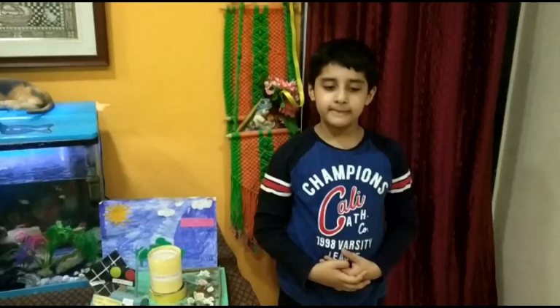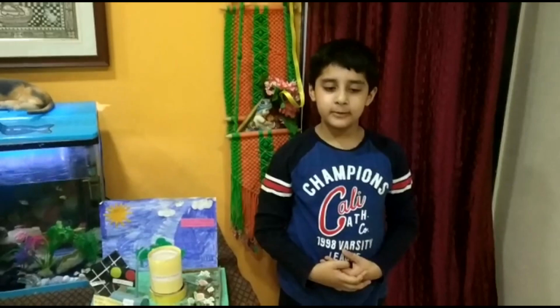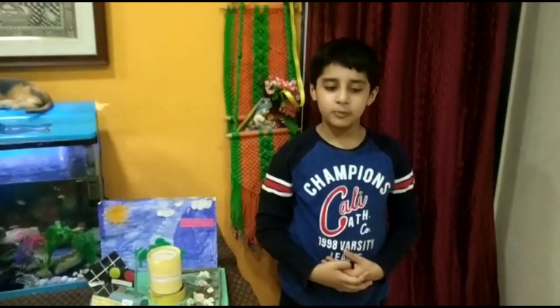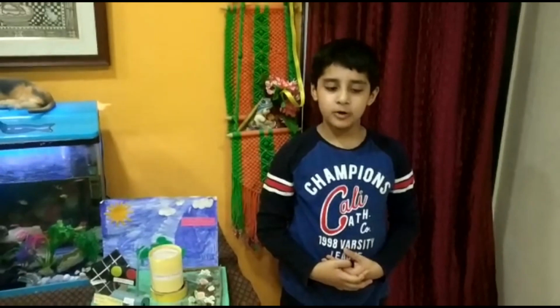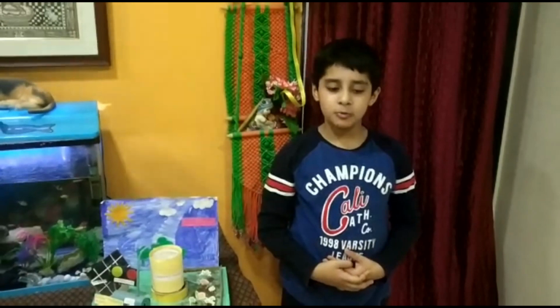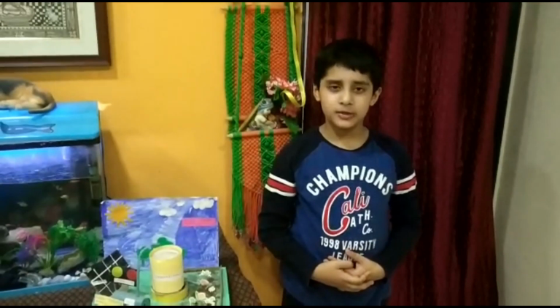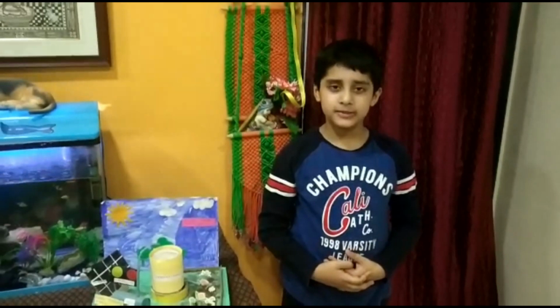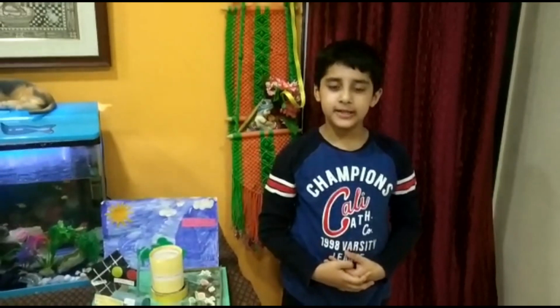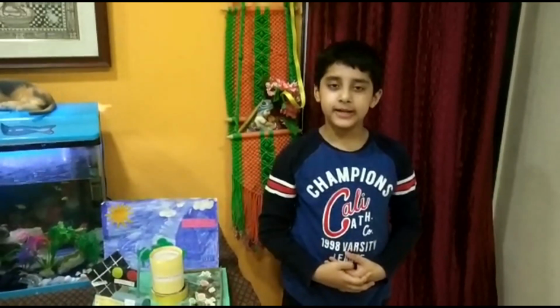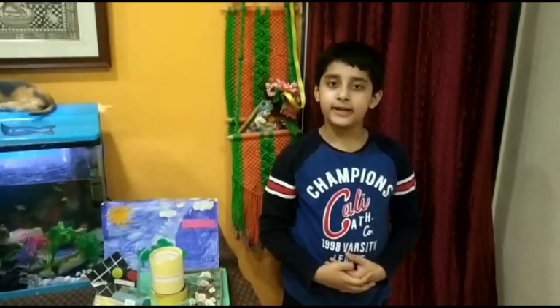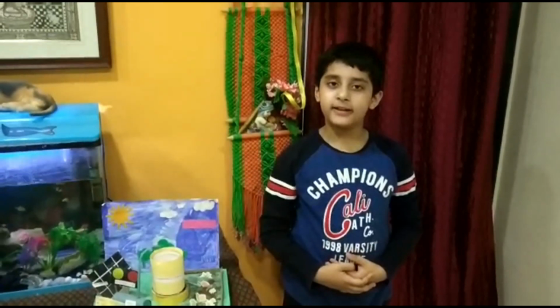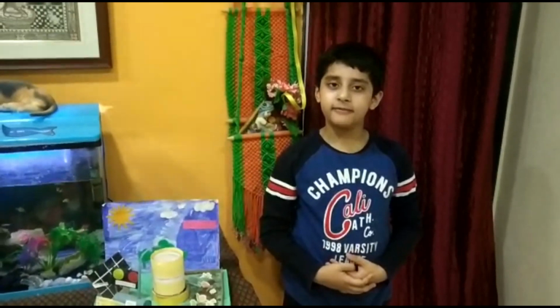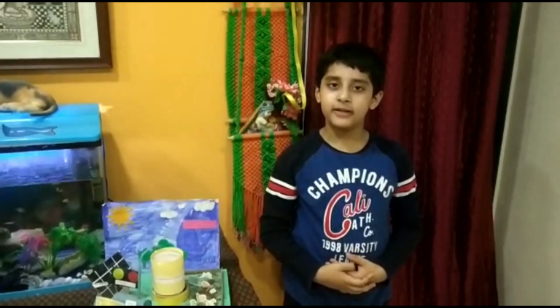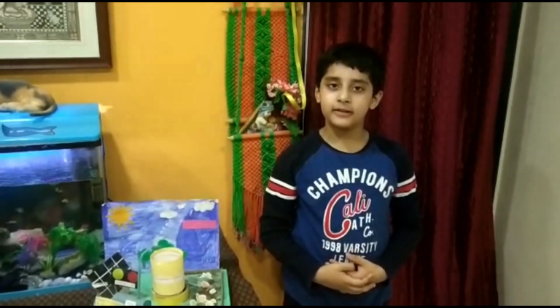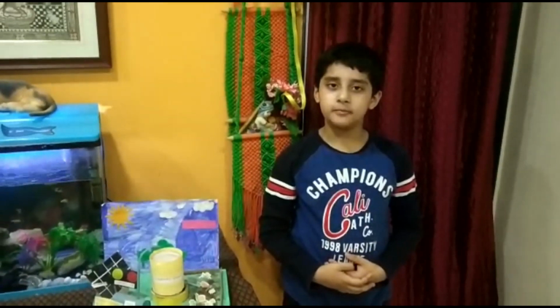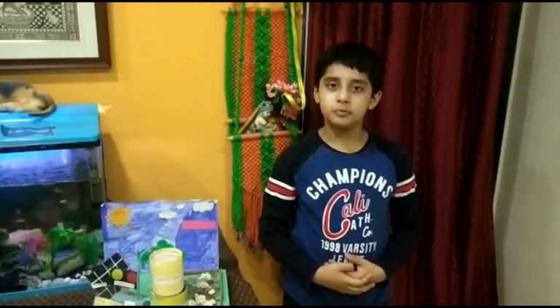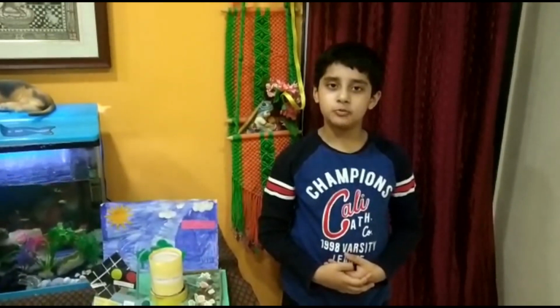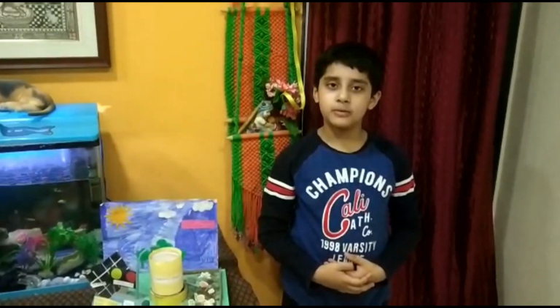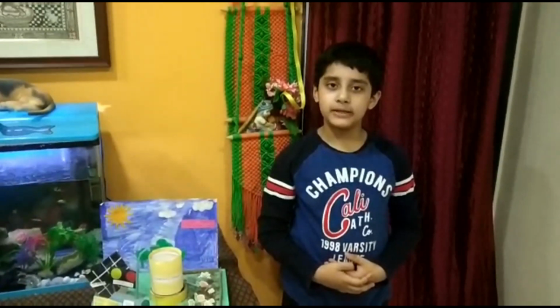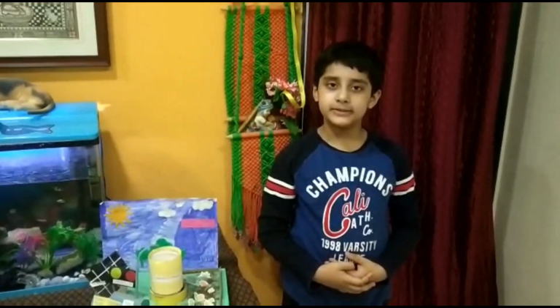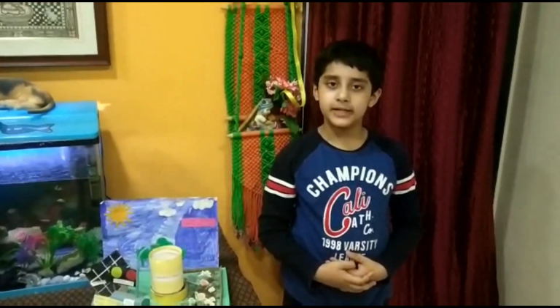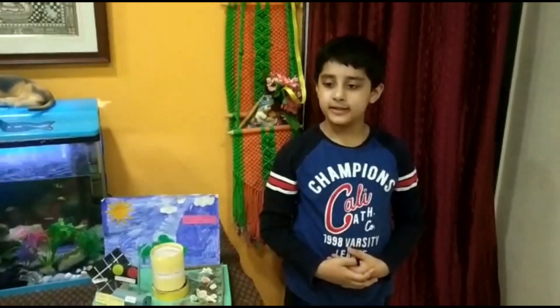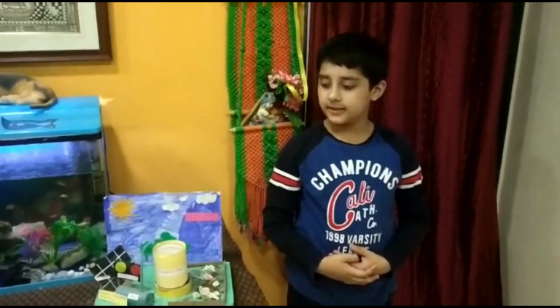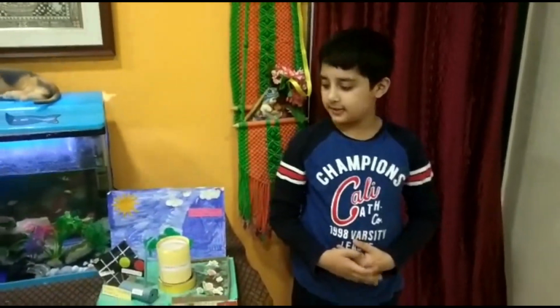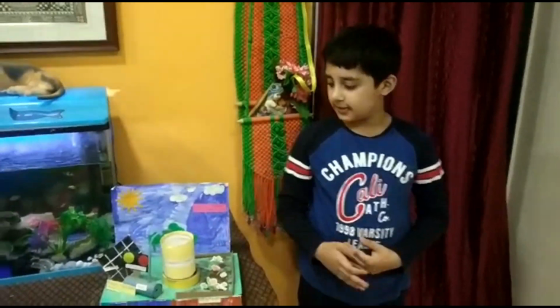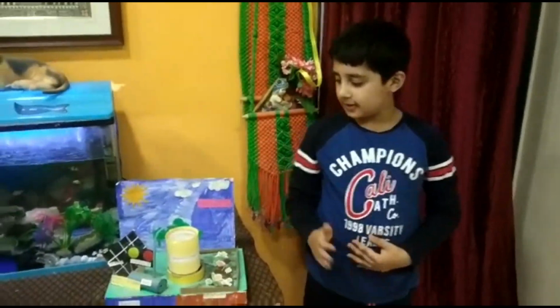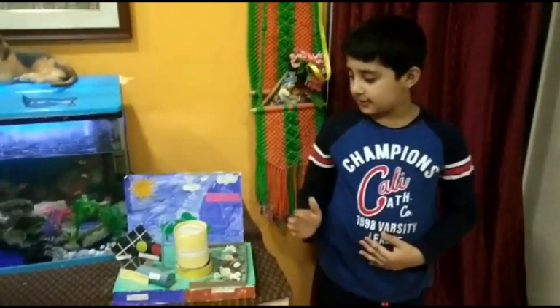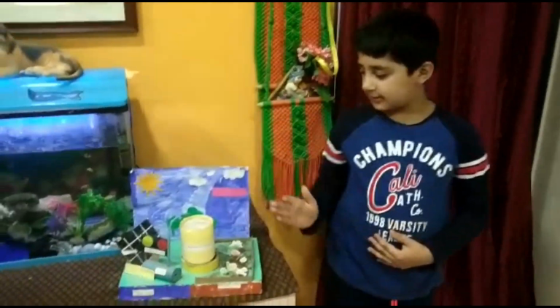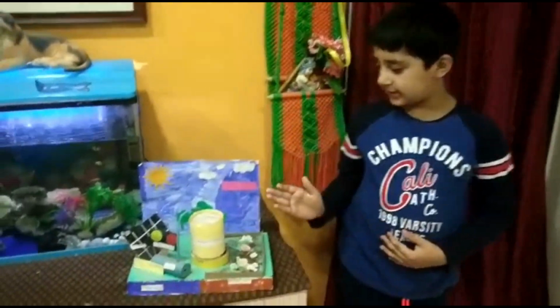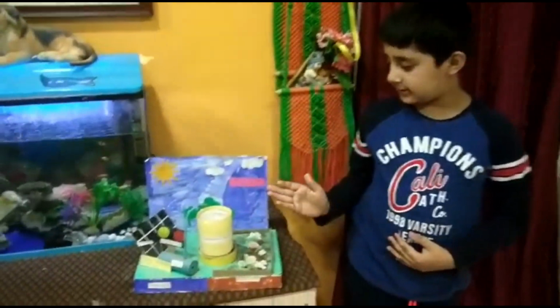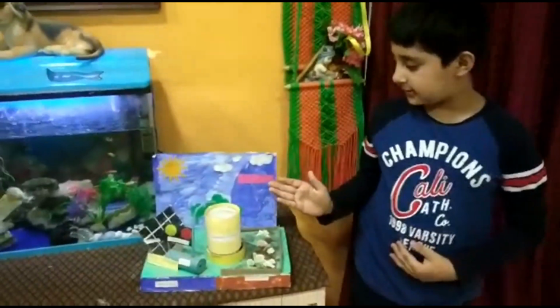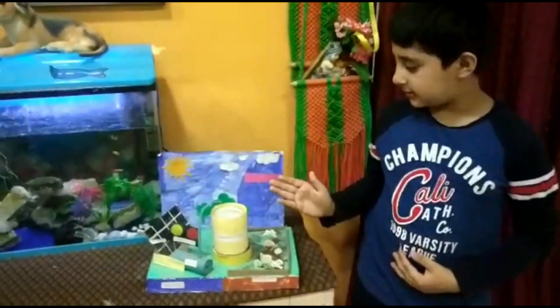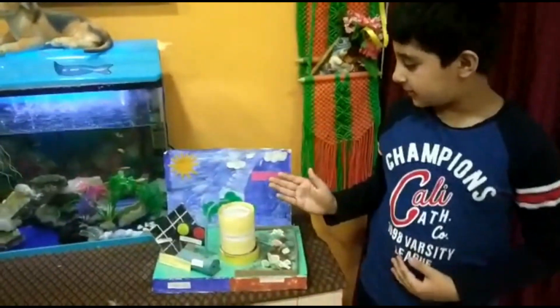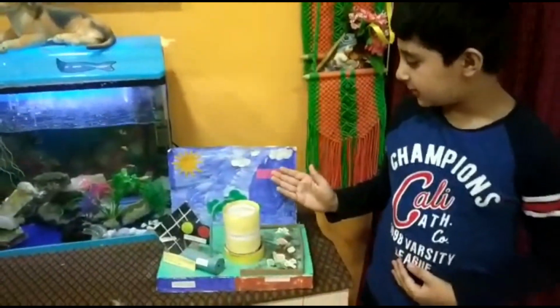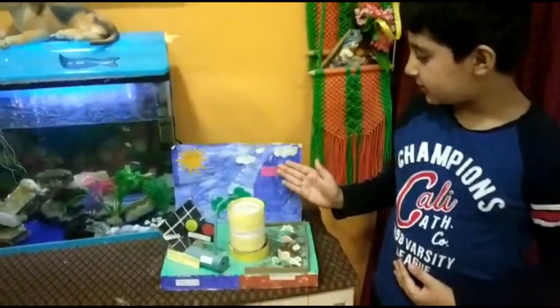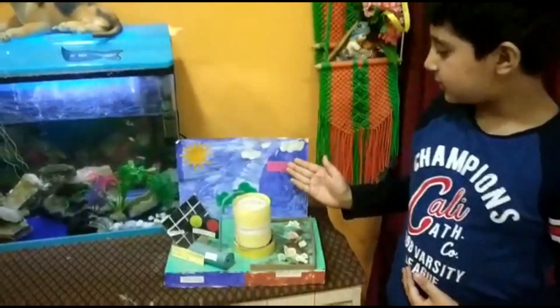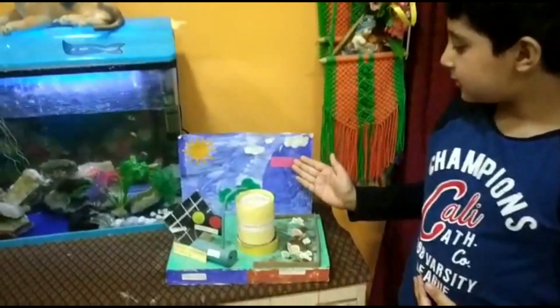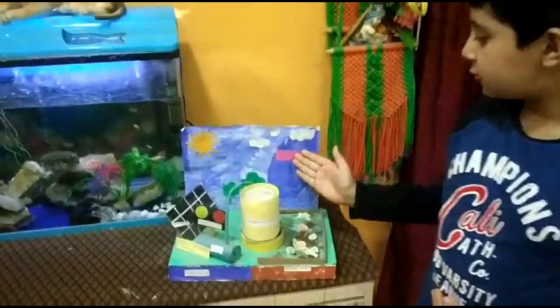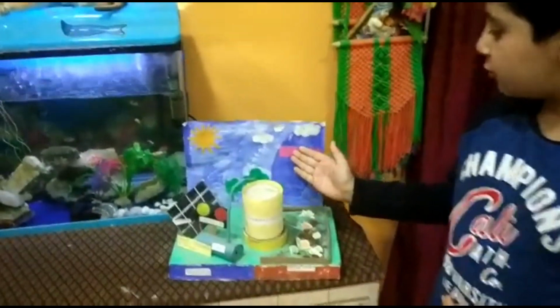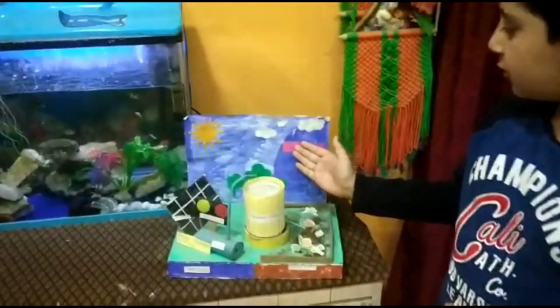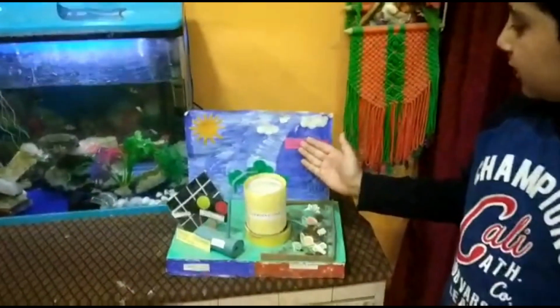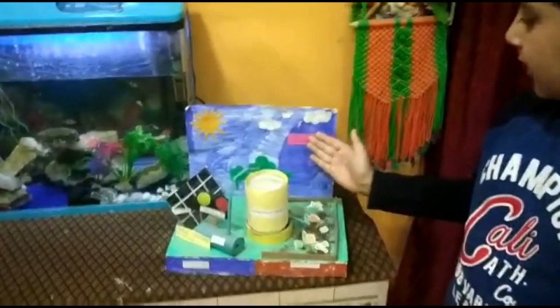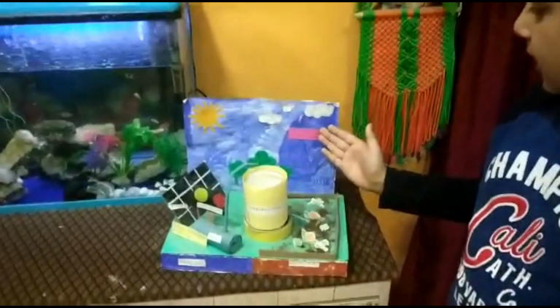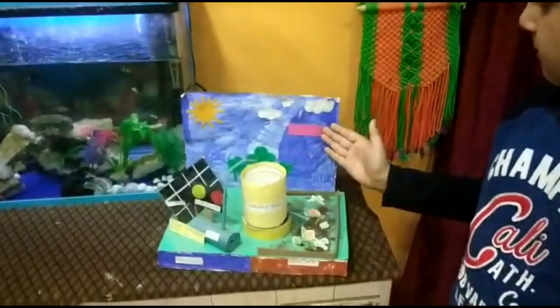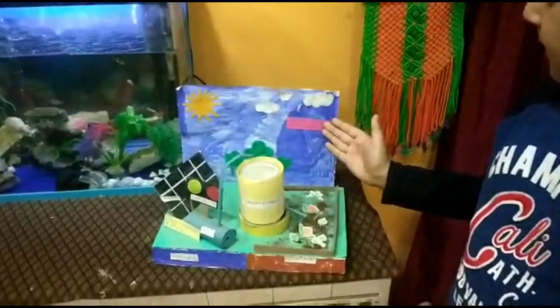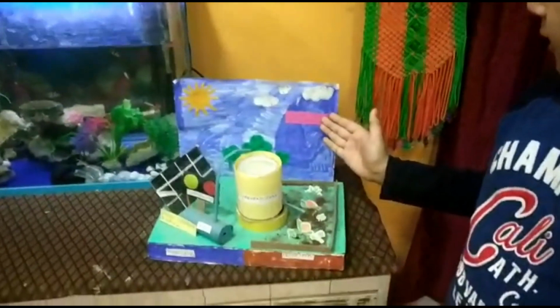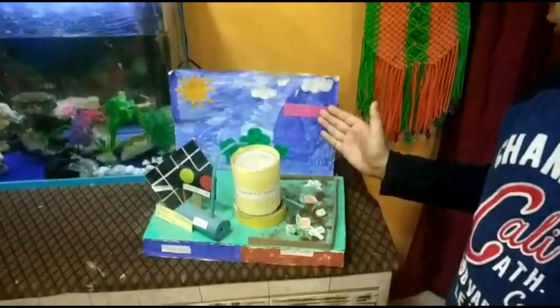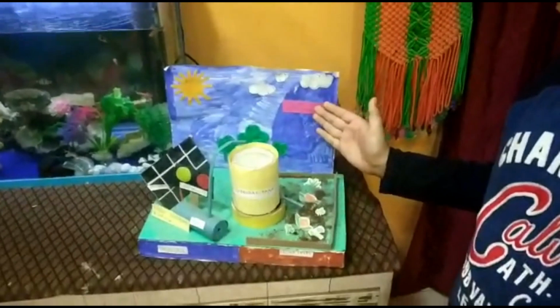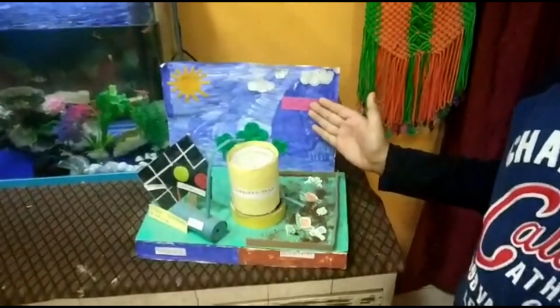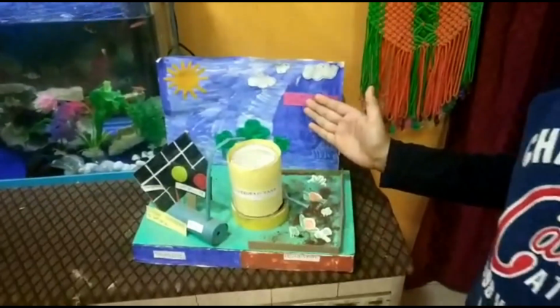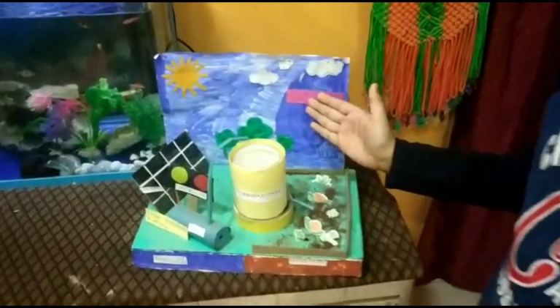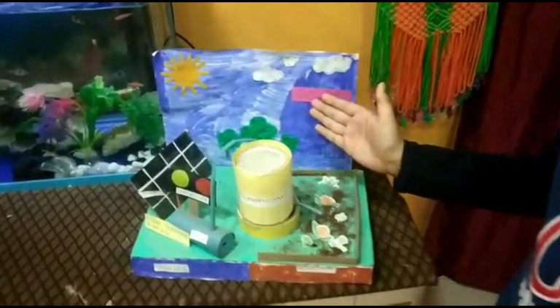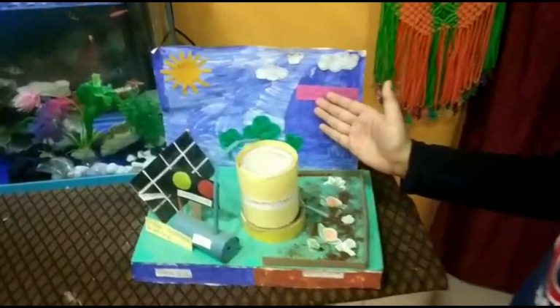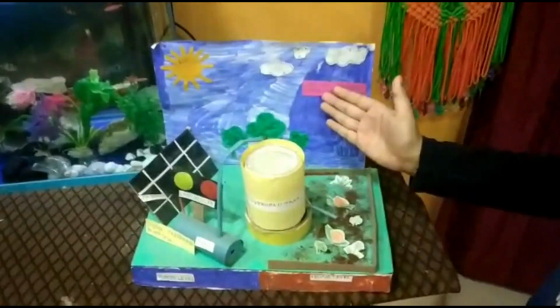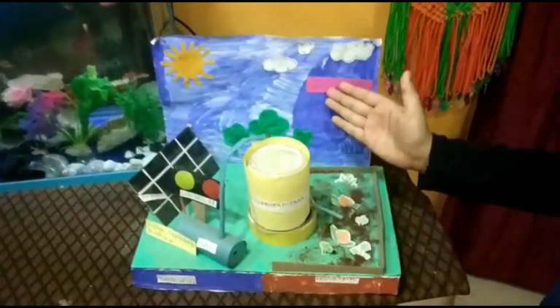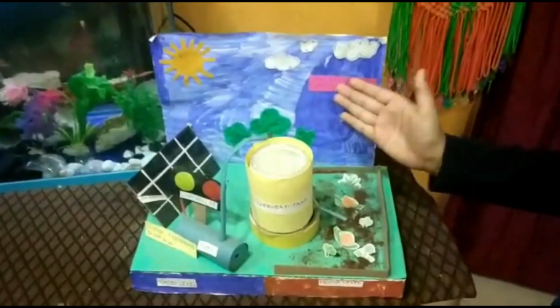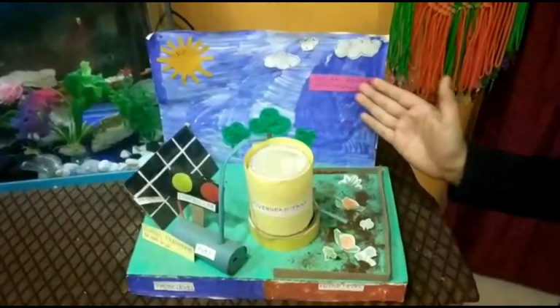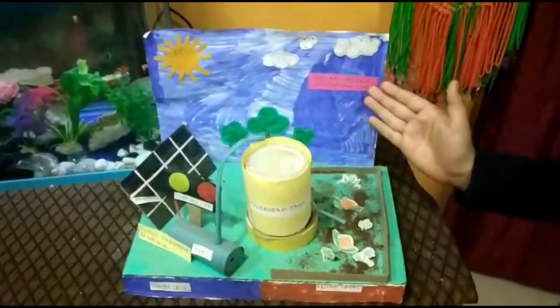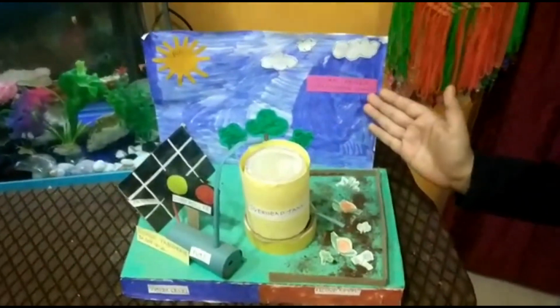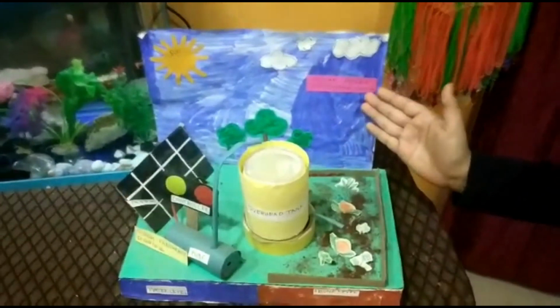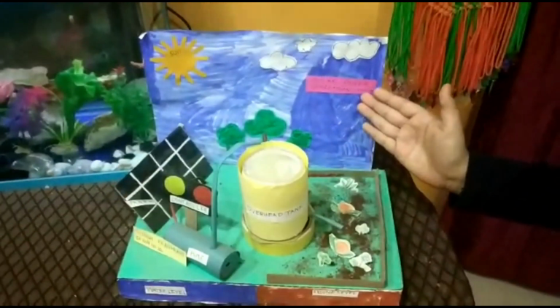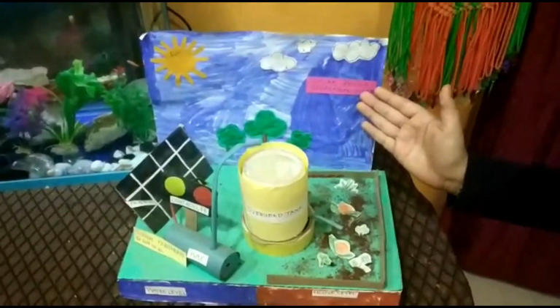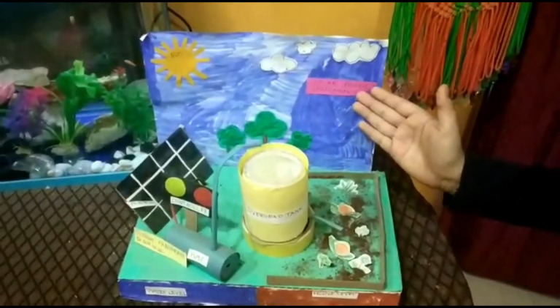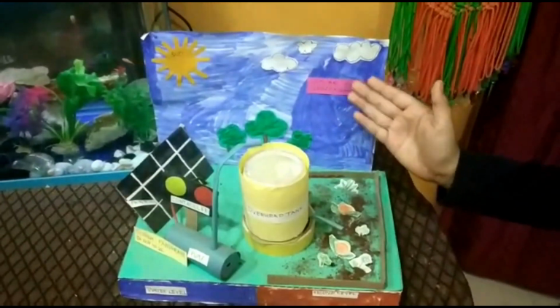Hello everyone, once again welcome to my channel. This is a solar powered elevation system.